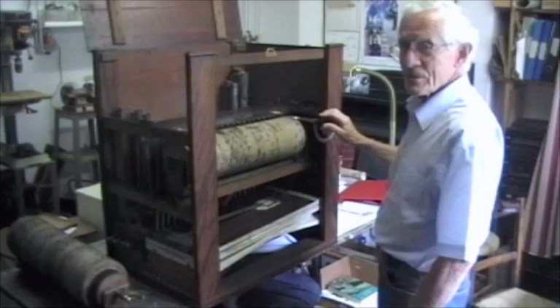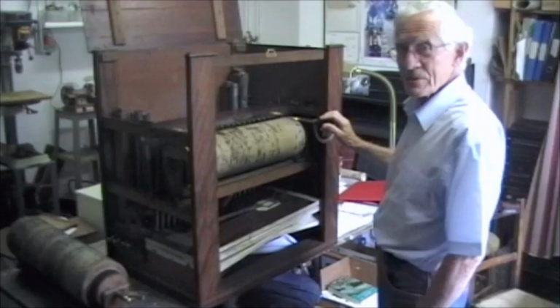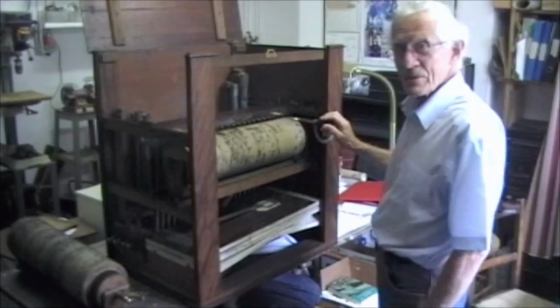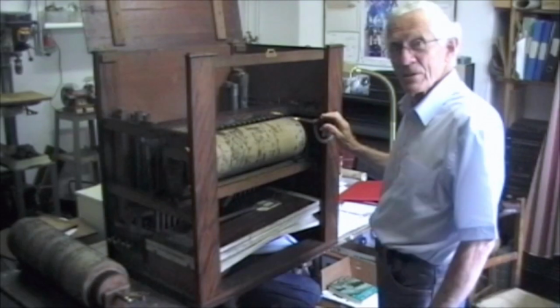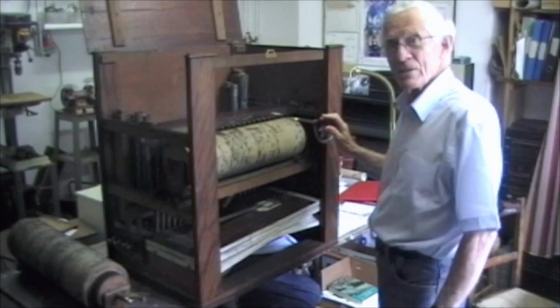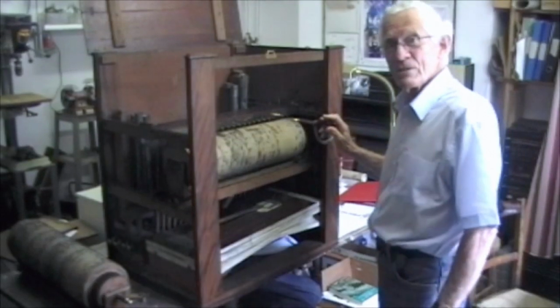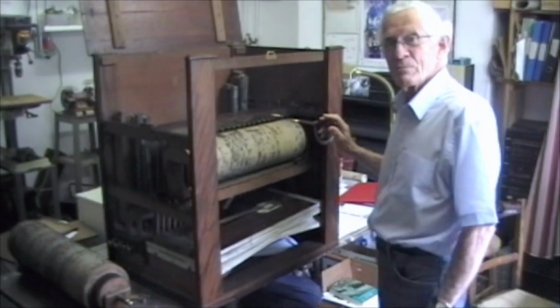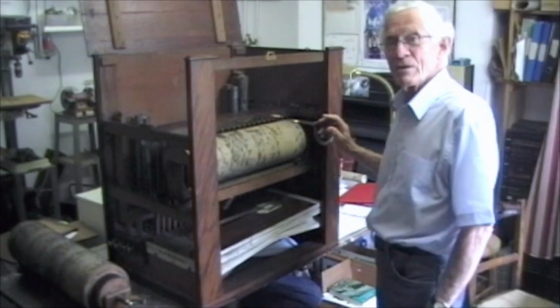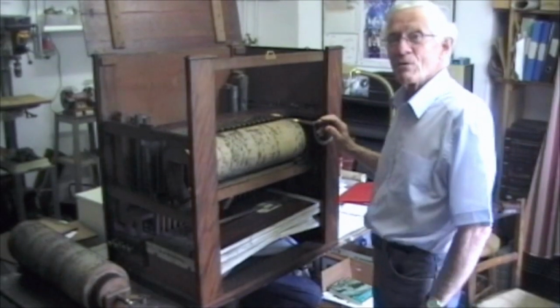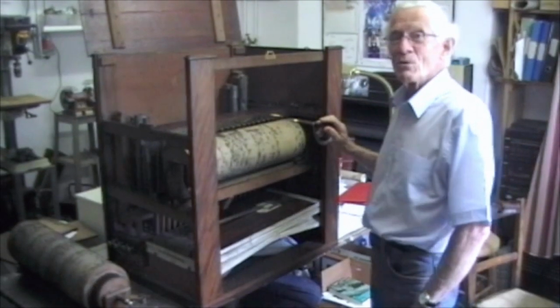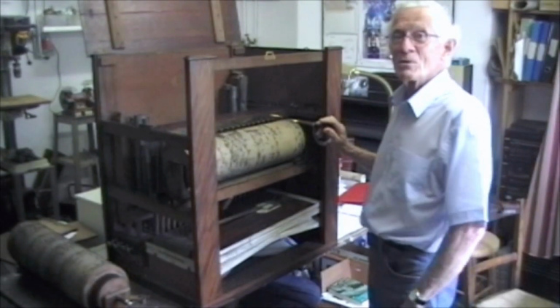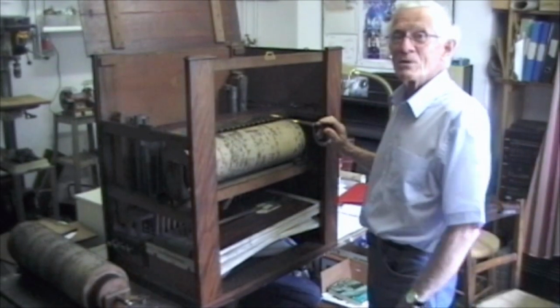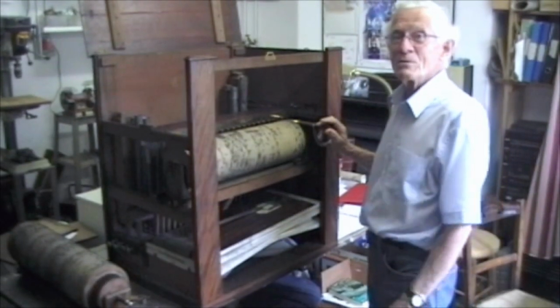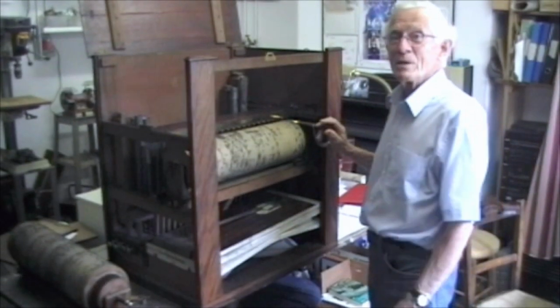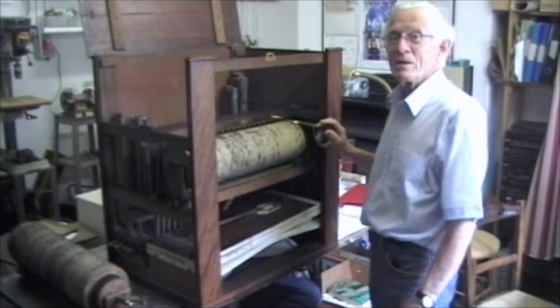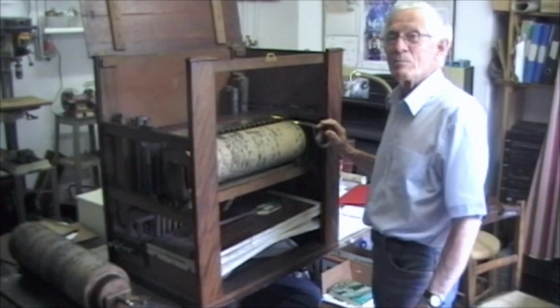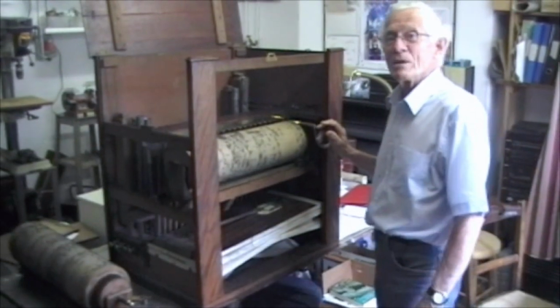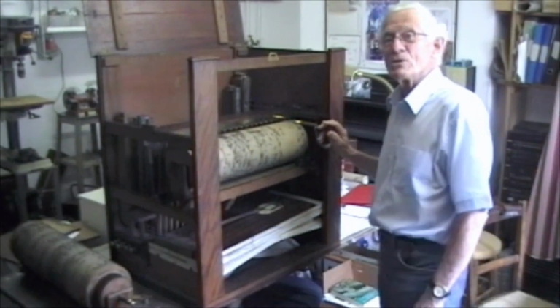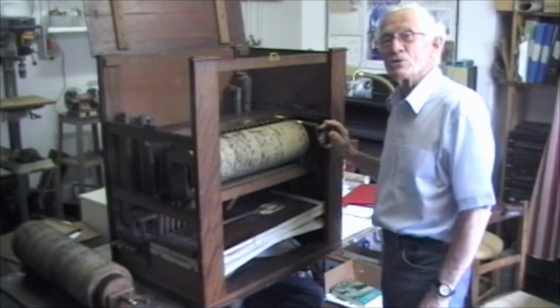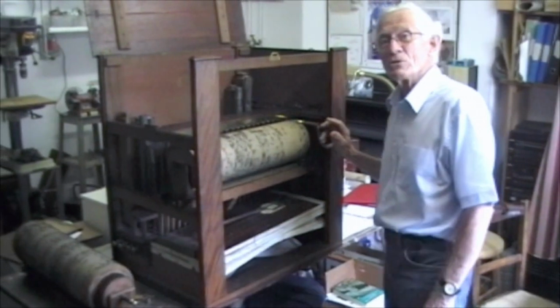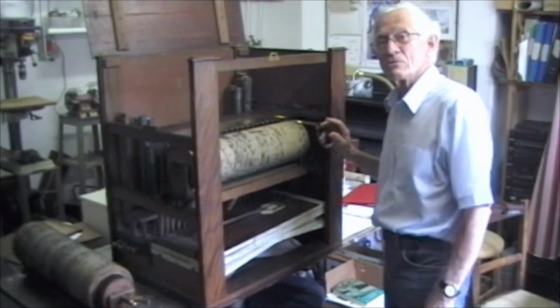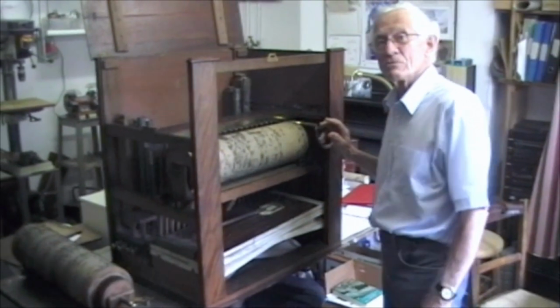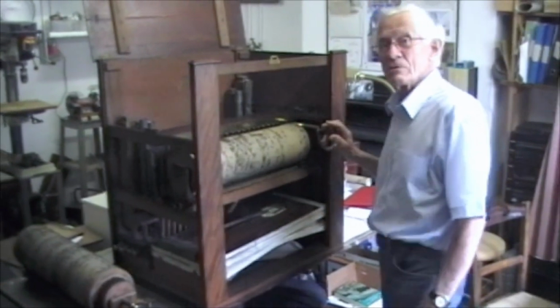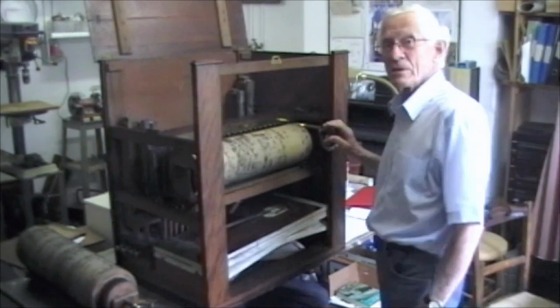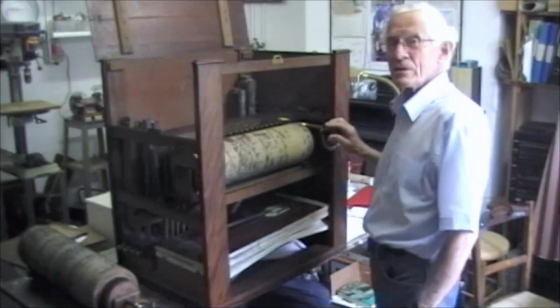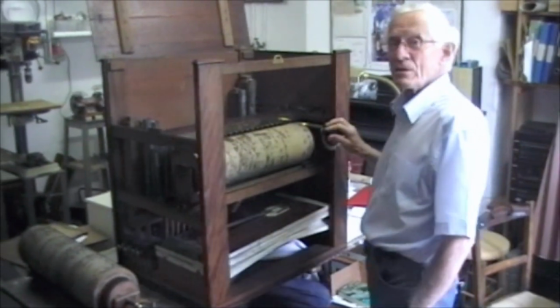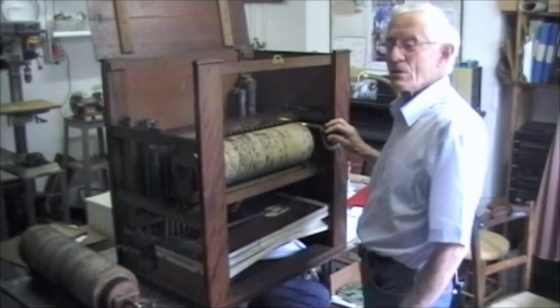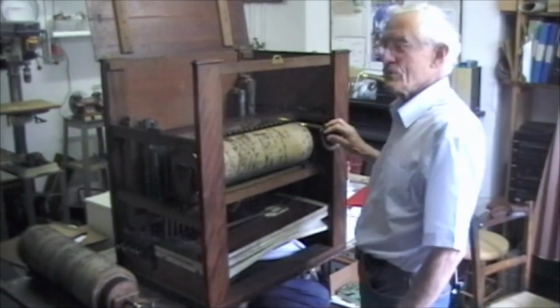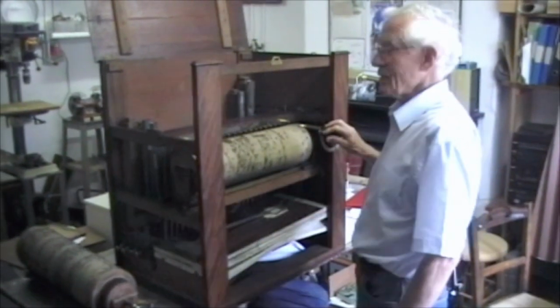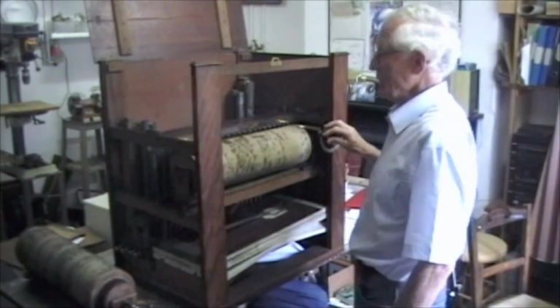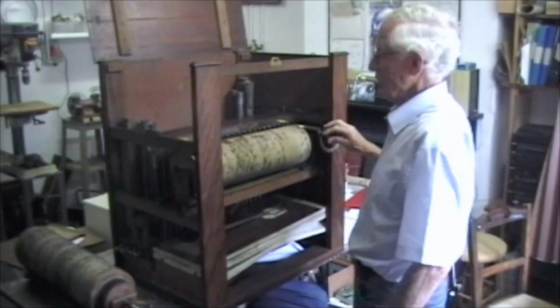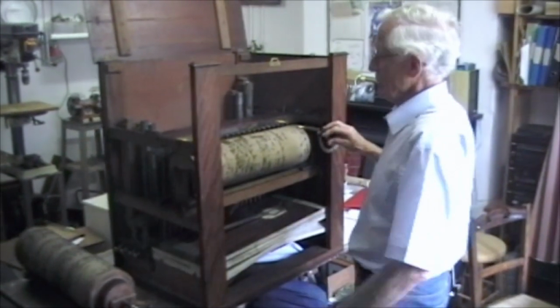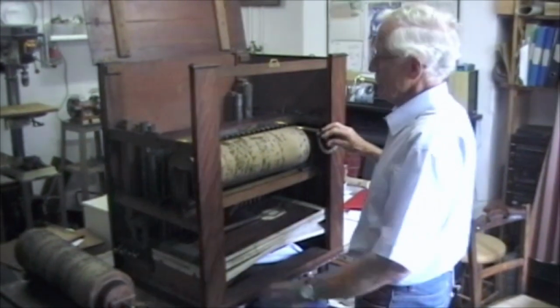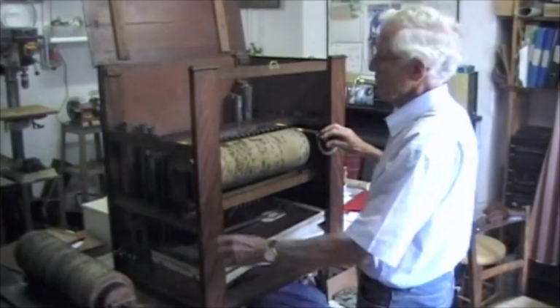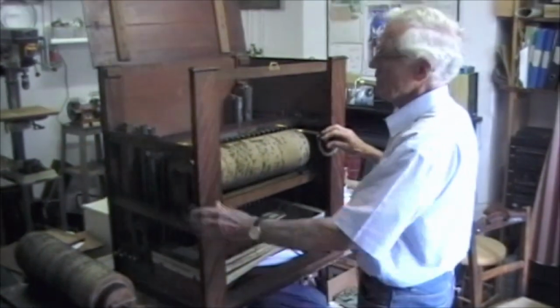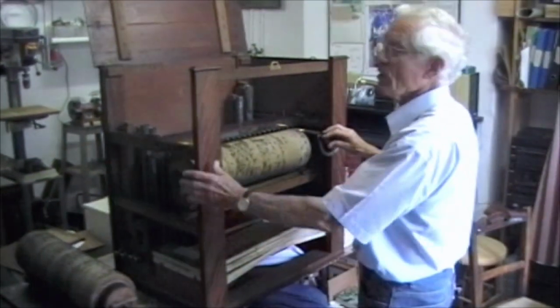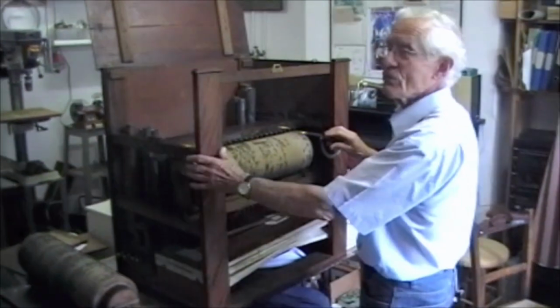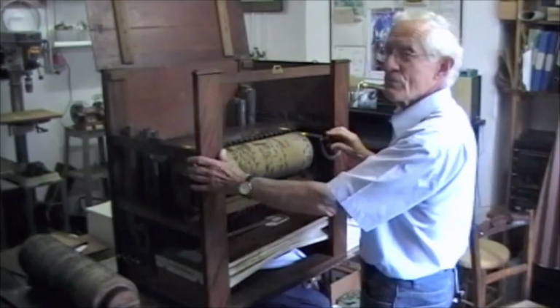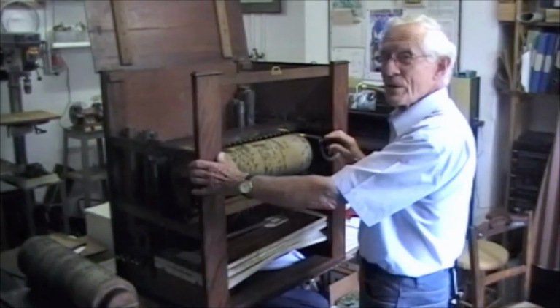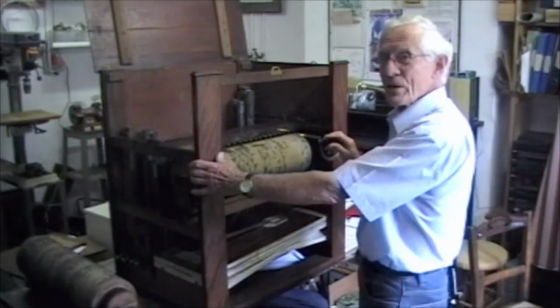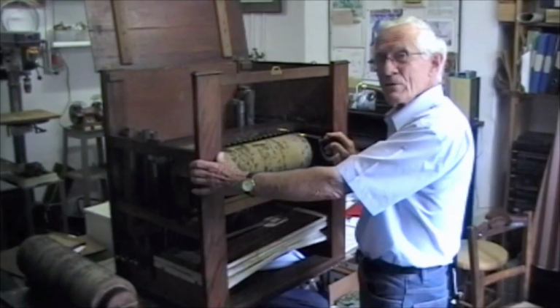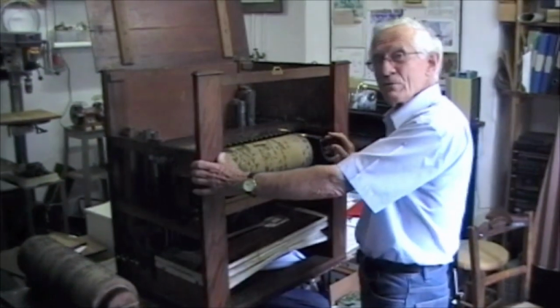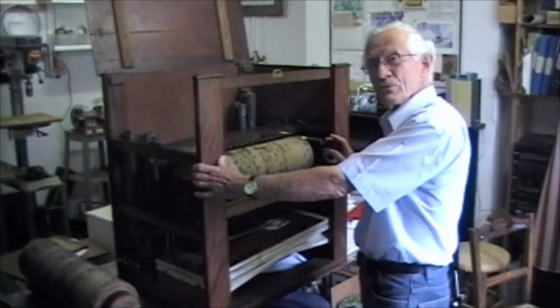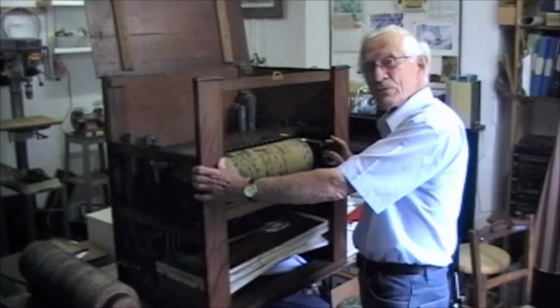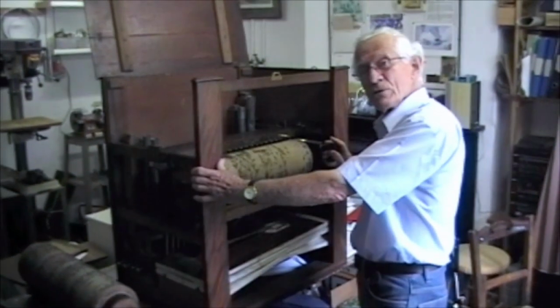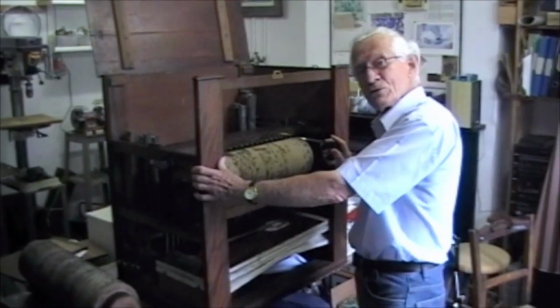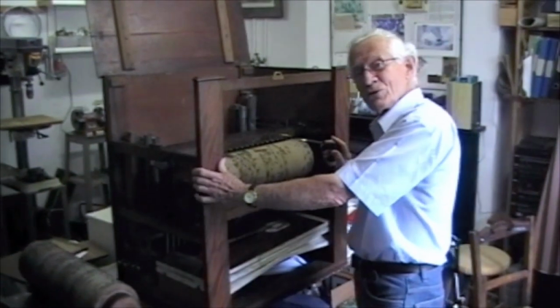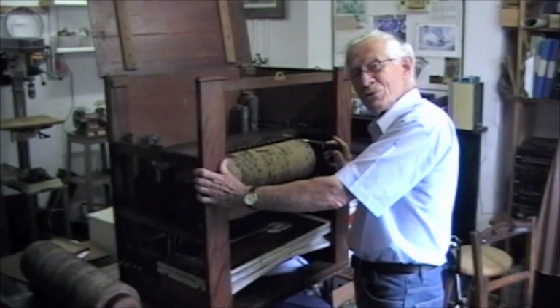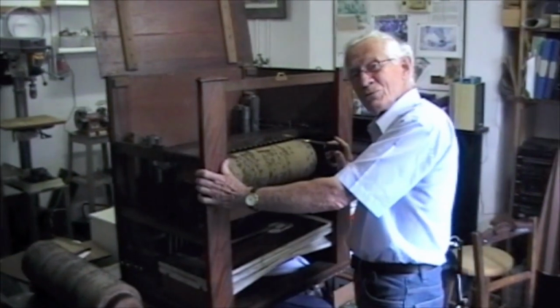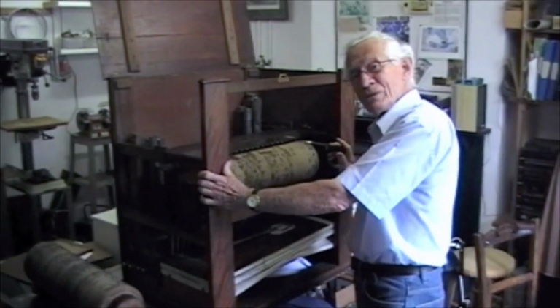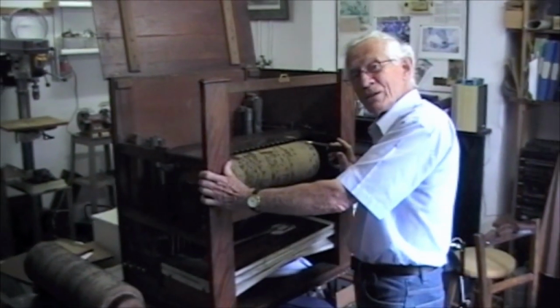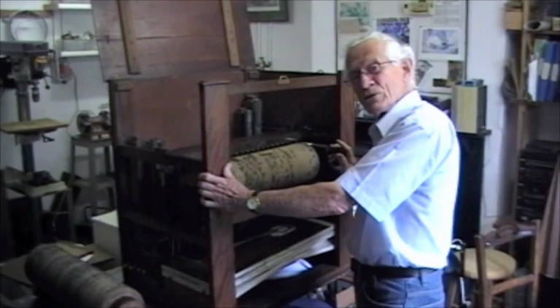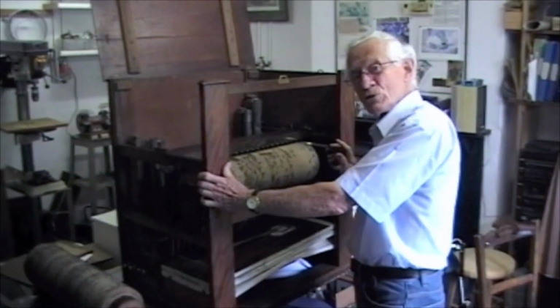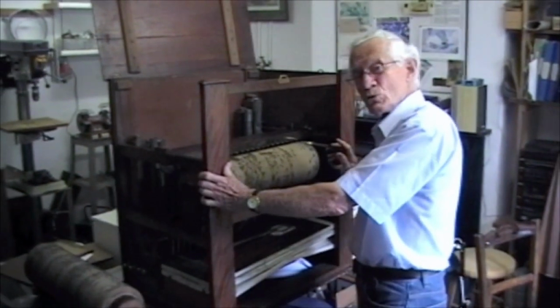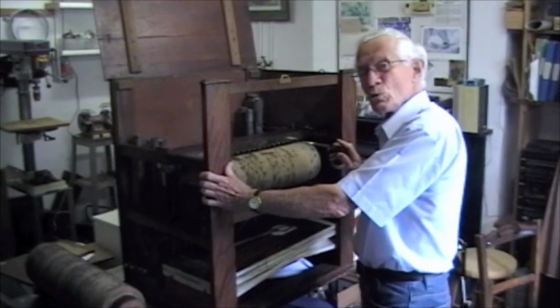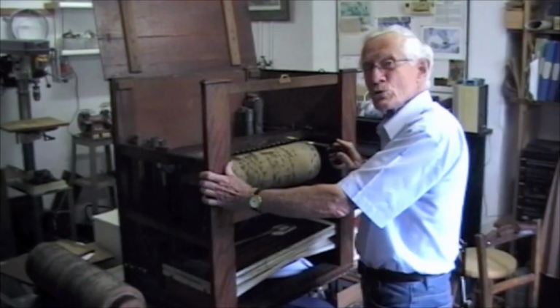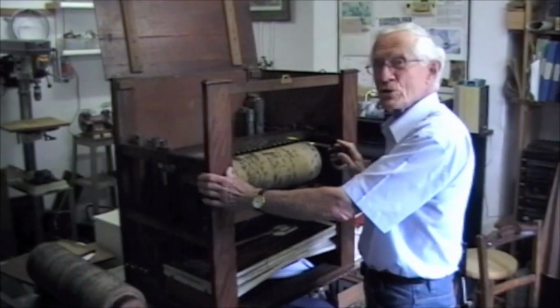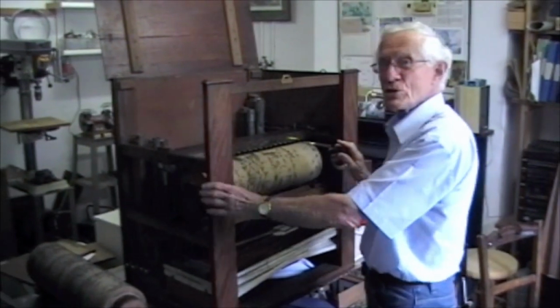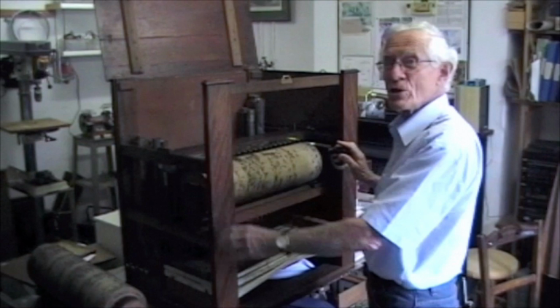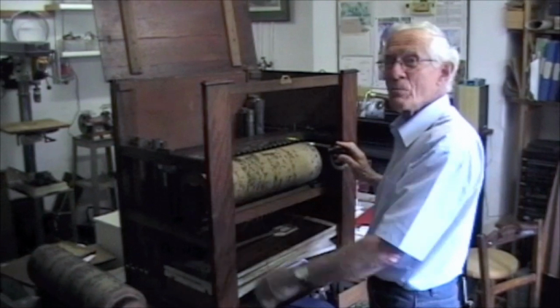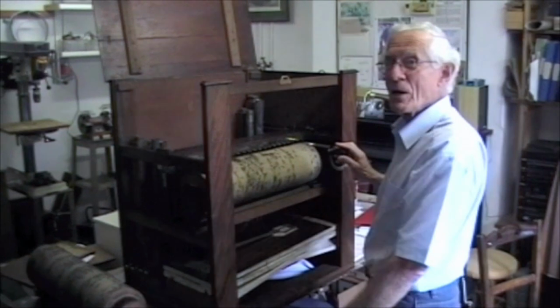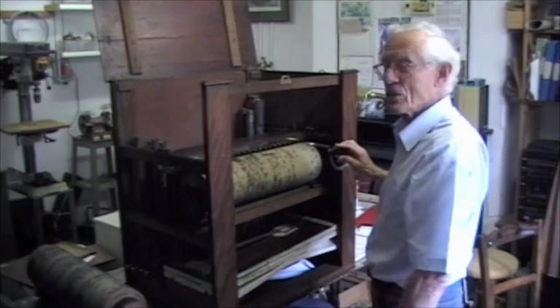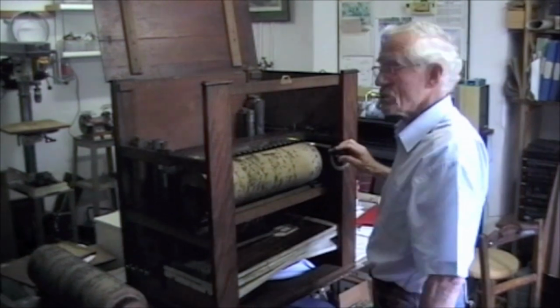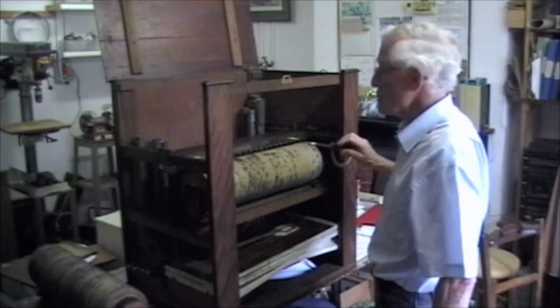A 39 barrel organ made by John Gray of London. Off we go. The first tune is the Dorsetshire March.